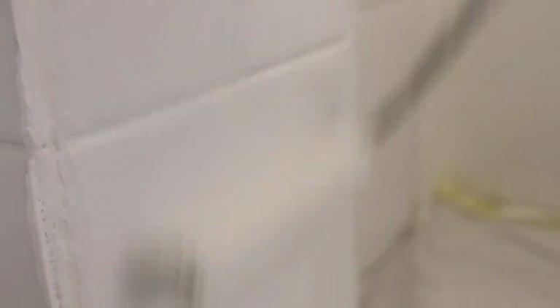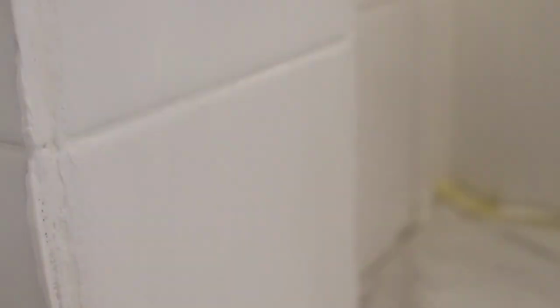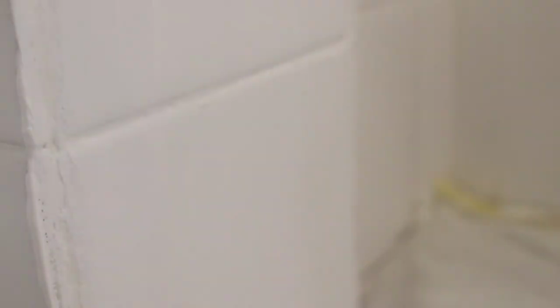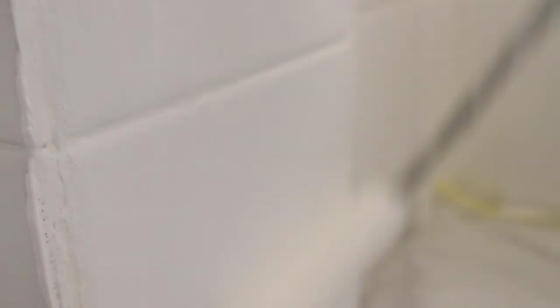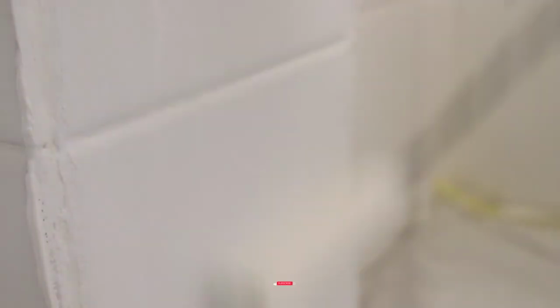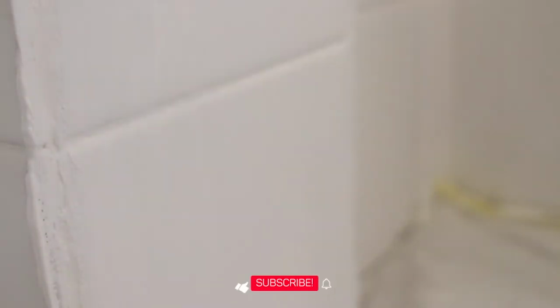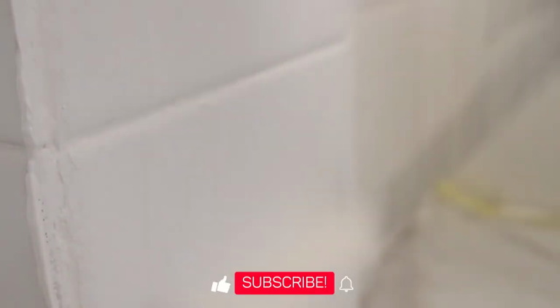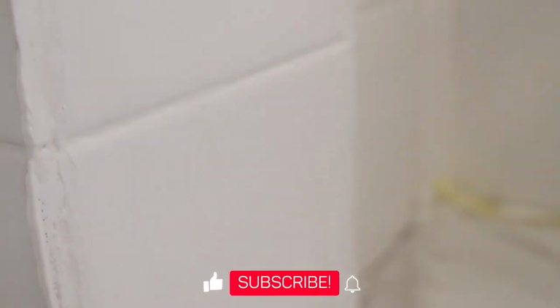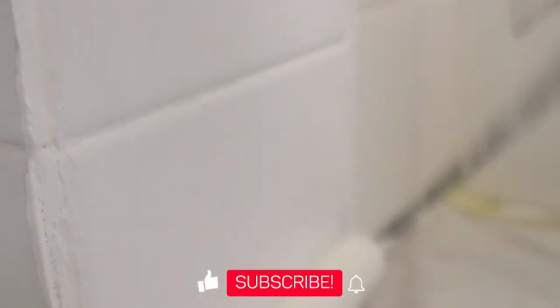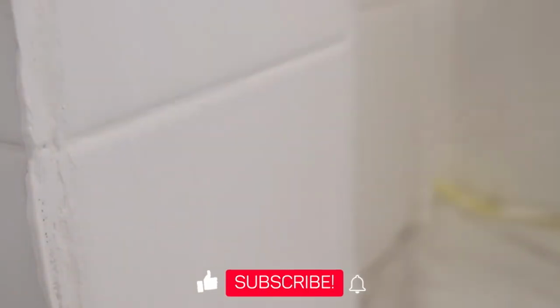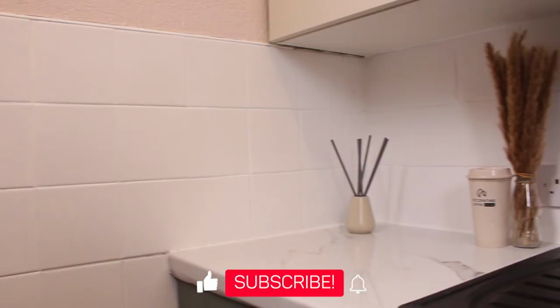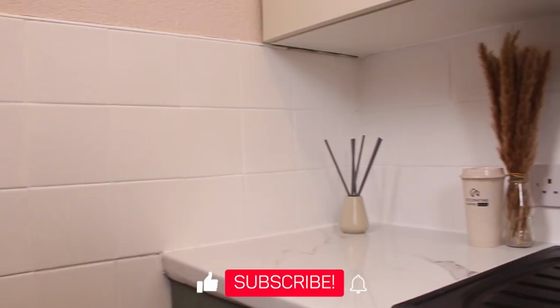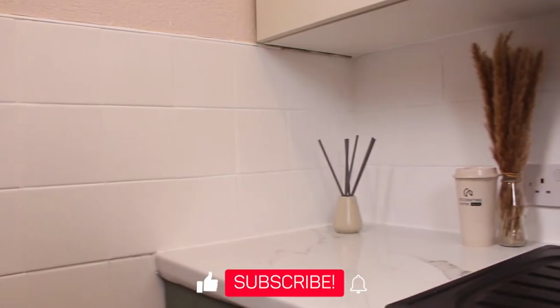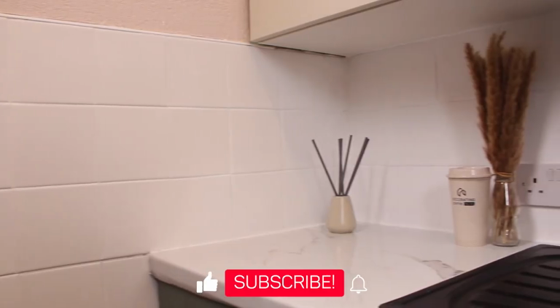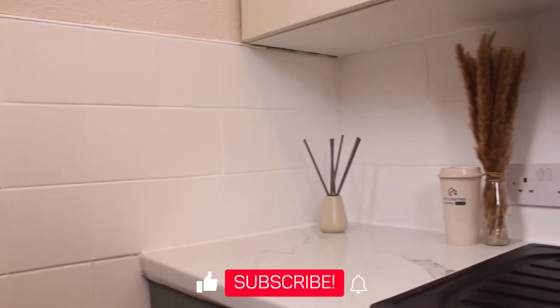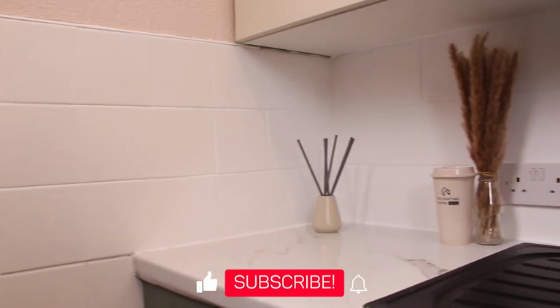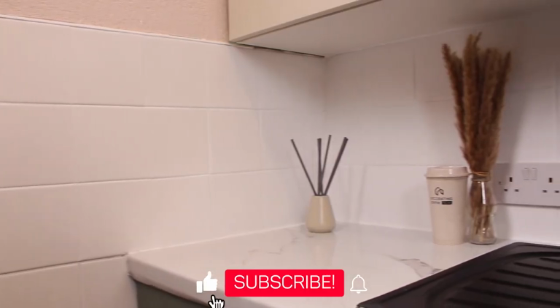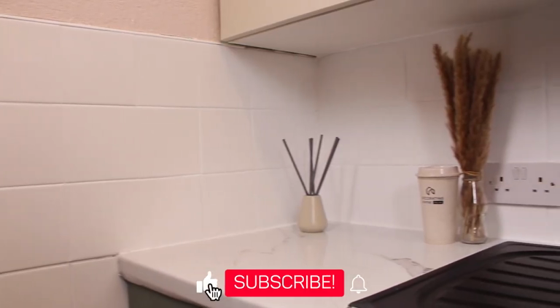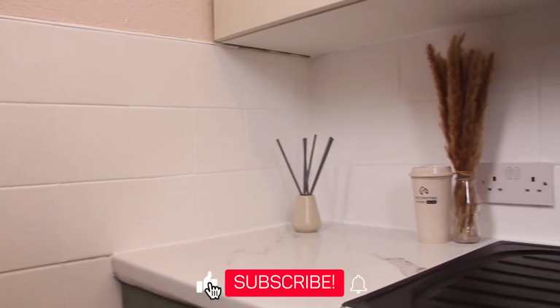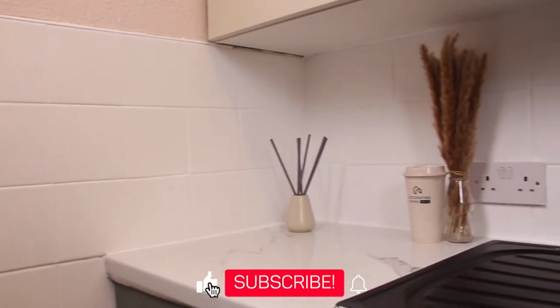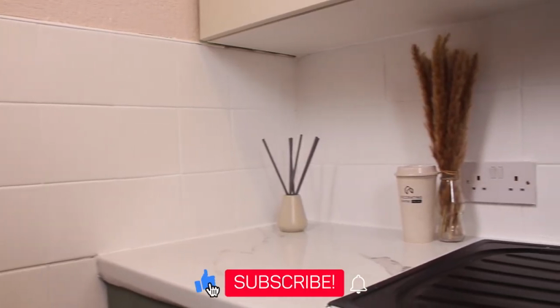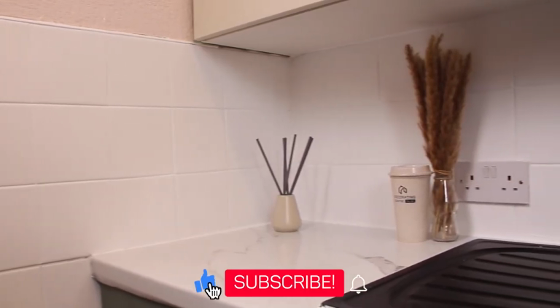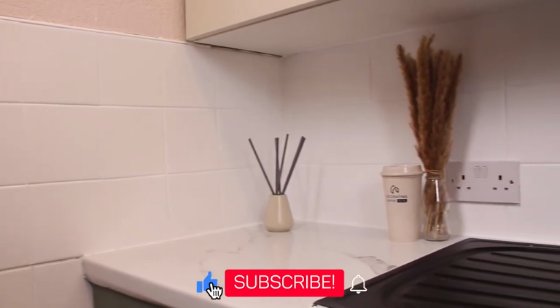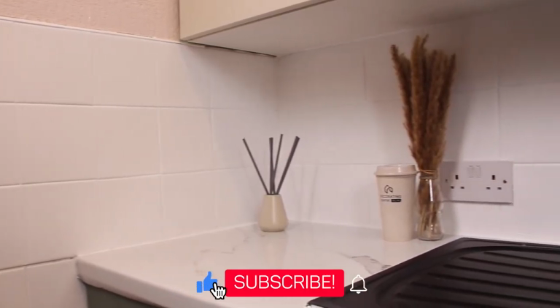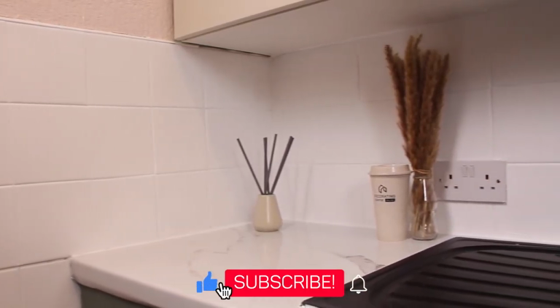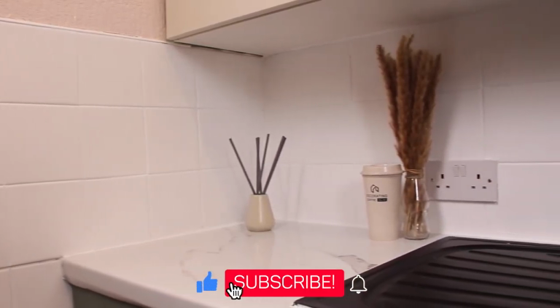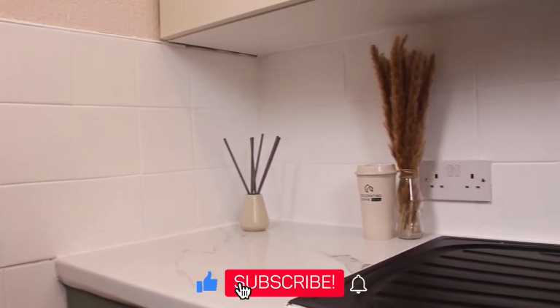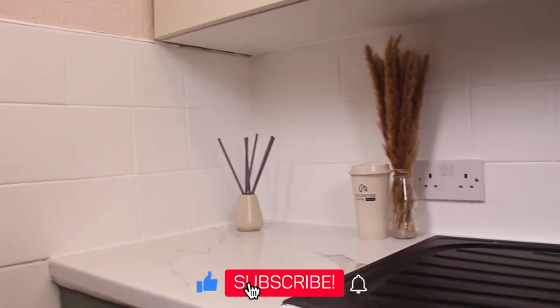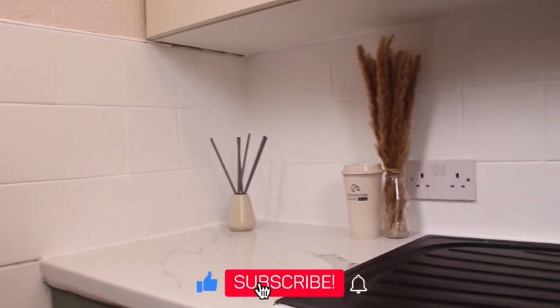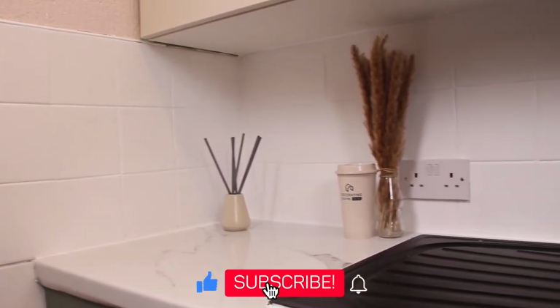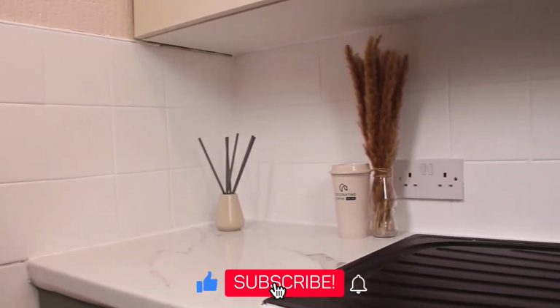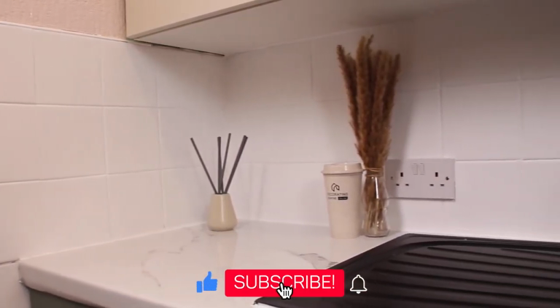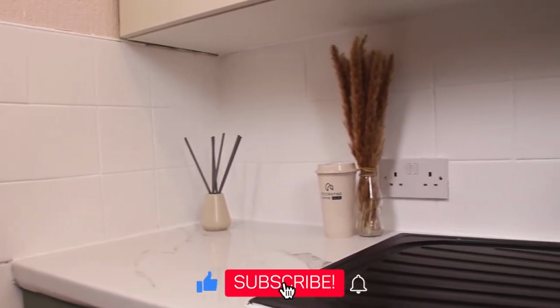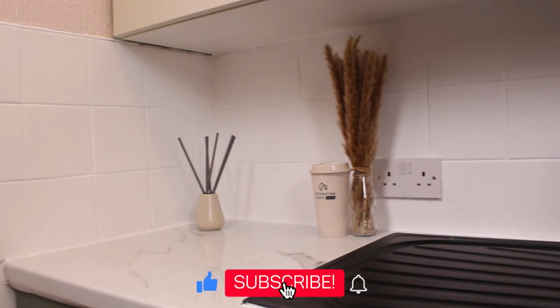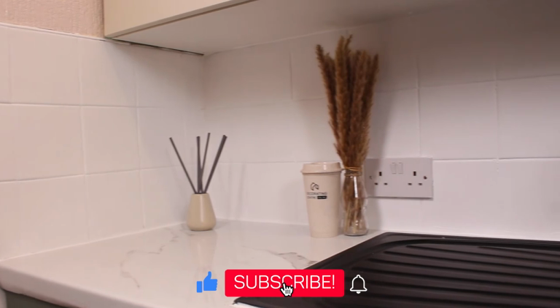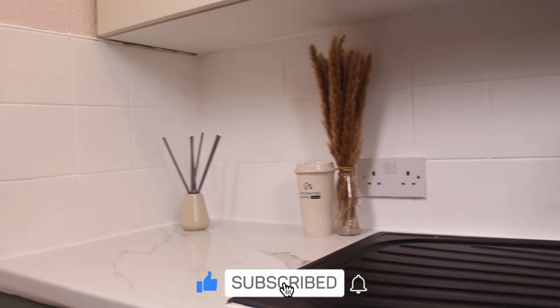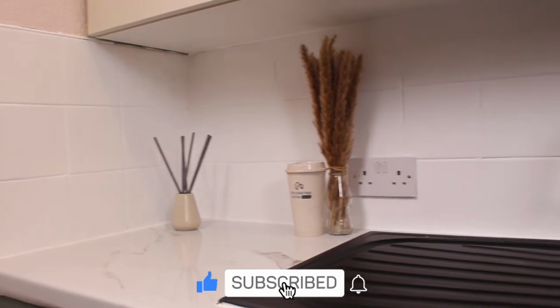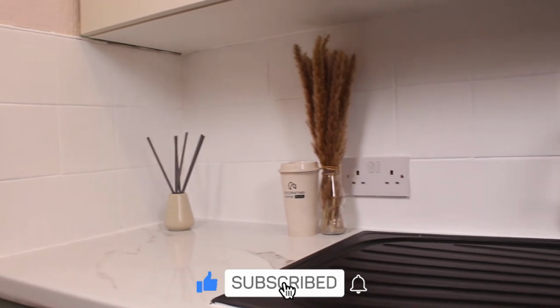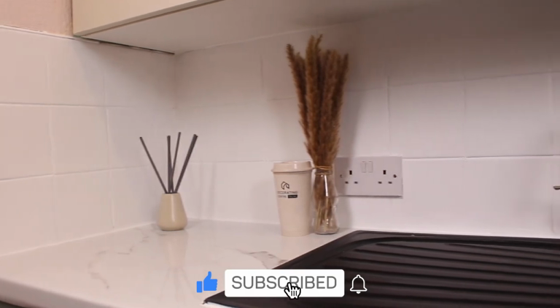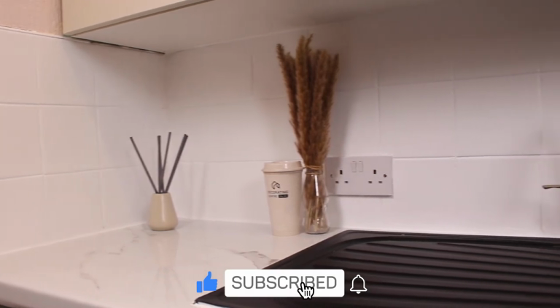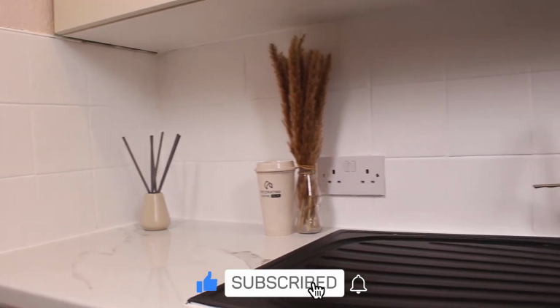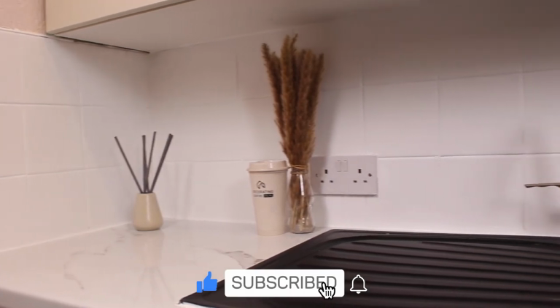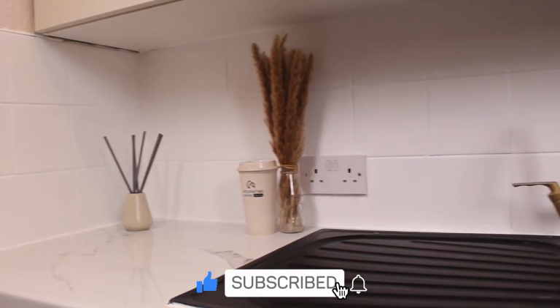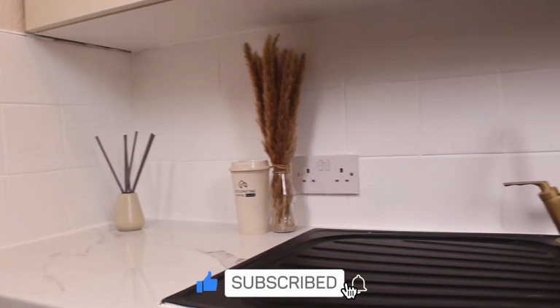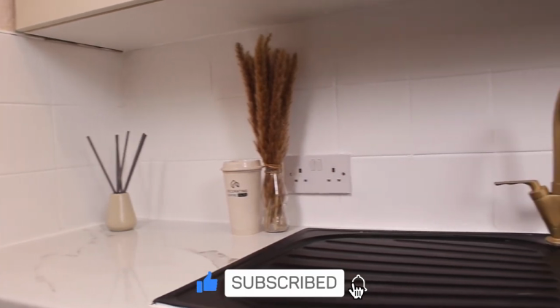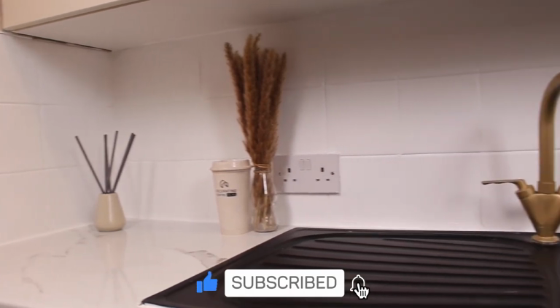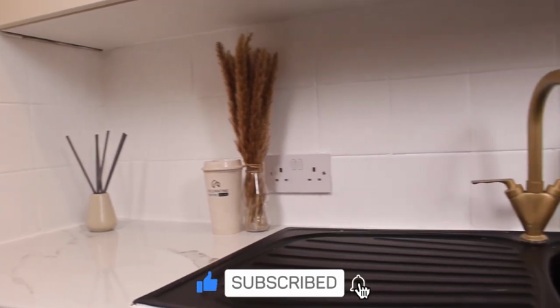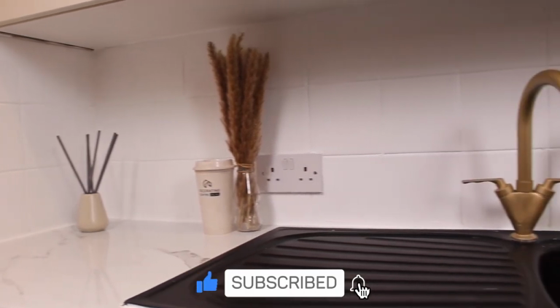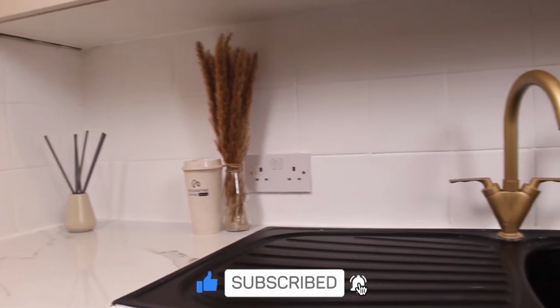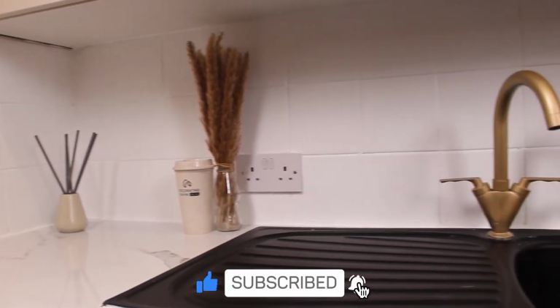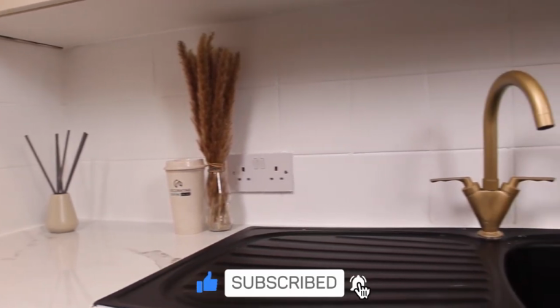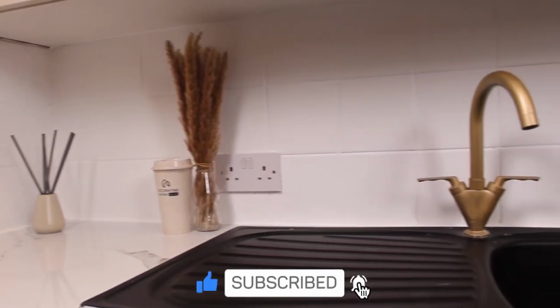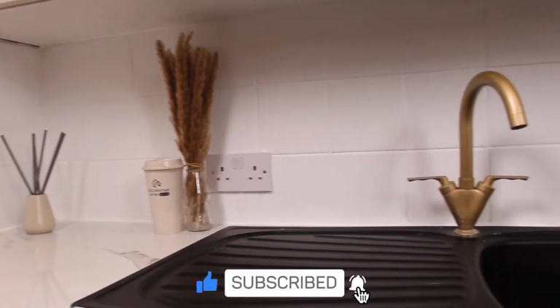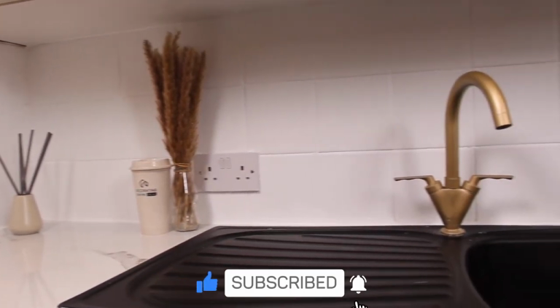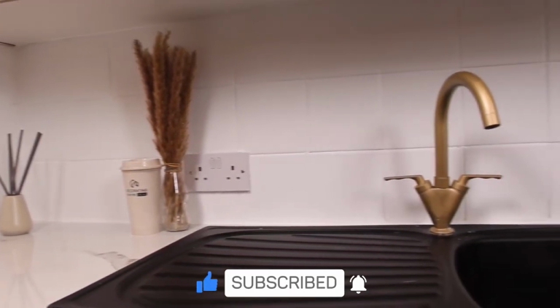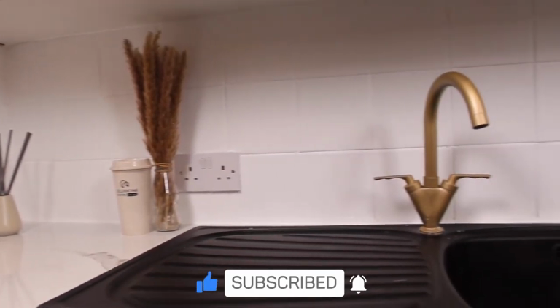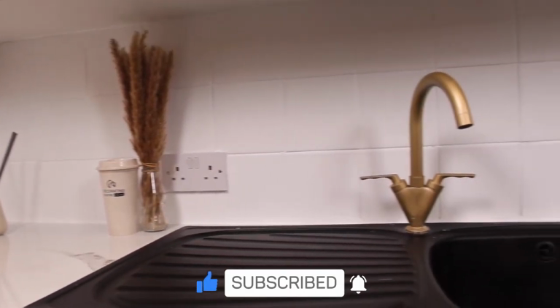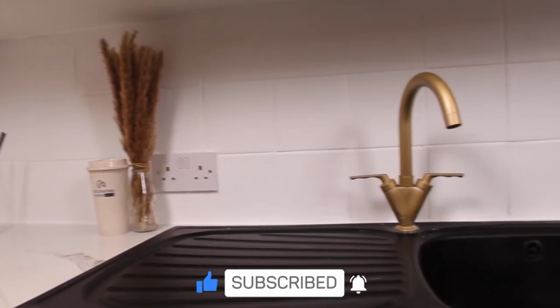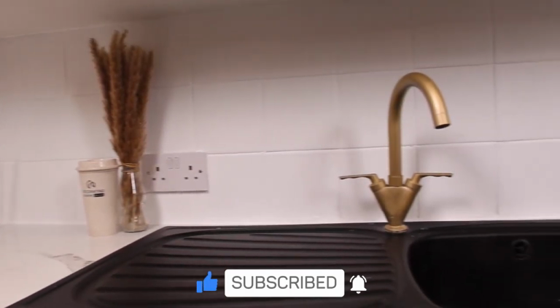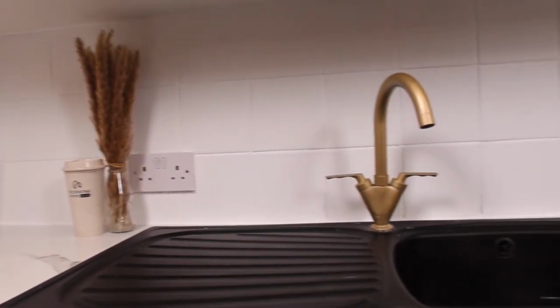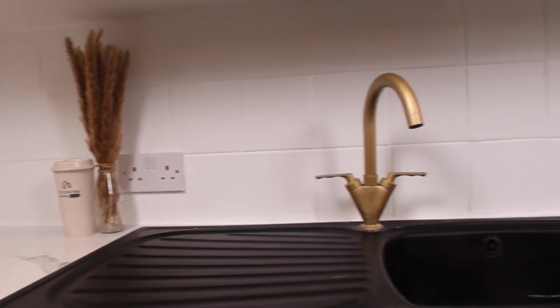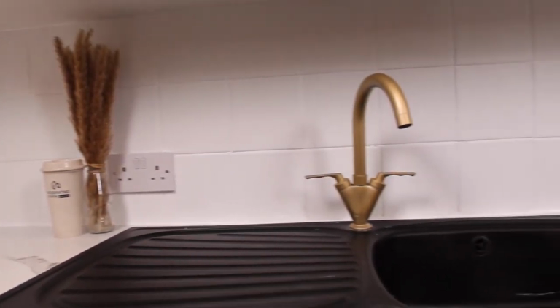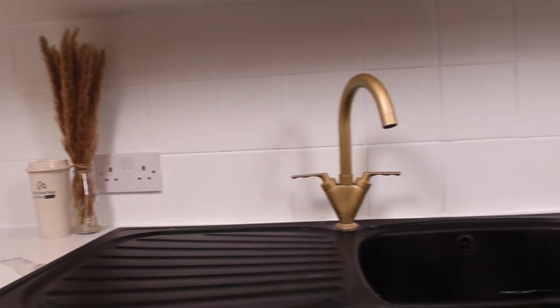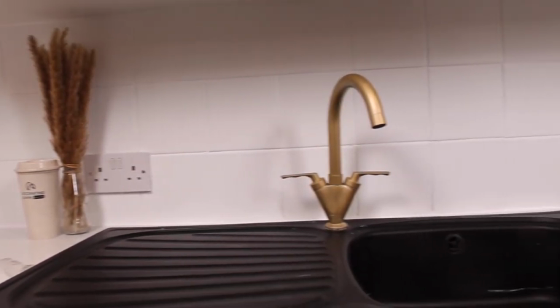And doesn't it just instantly brighten and lift this kitchen? Don't forget to subscribe and let us know what projects you want to see us film with us.